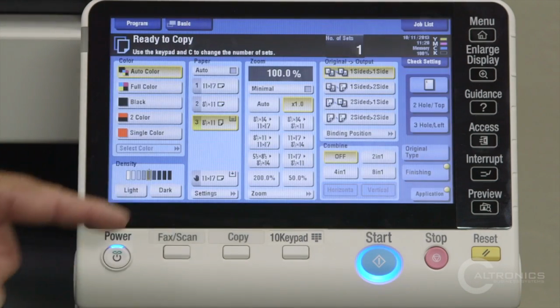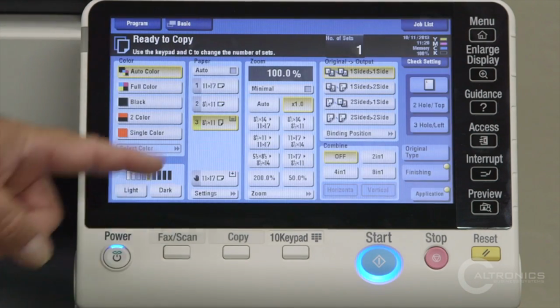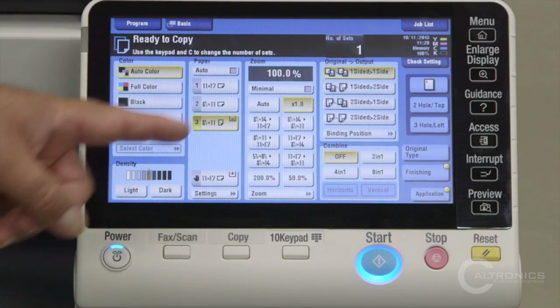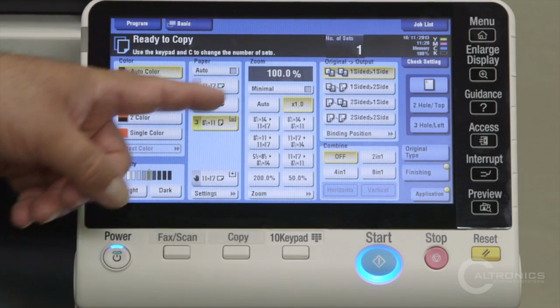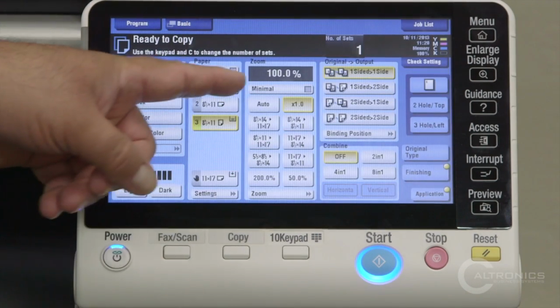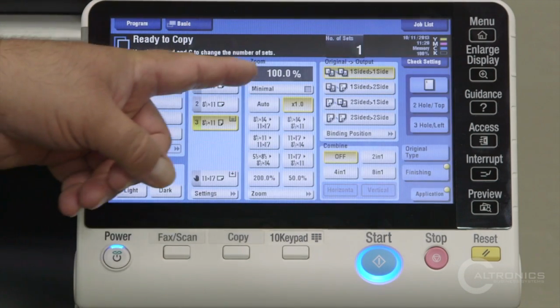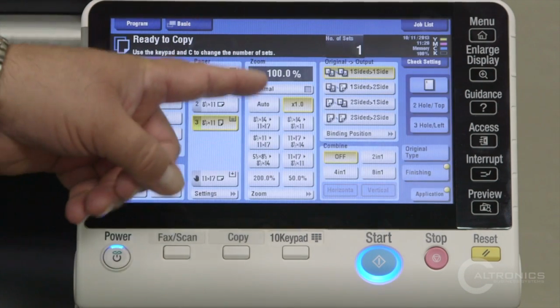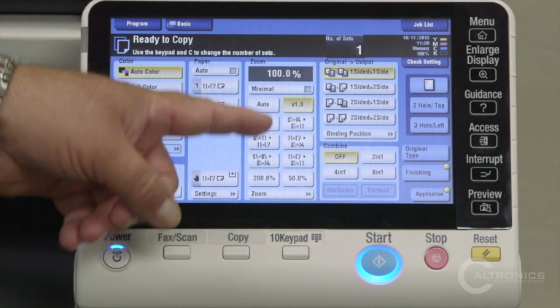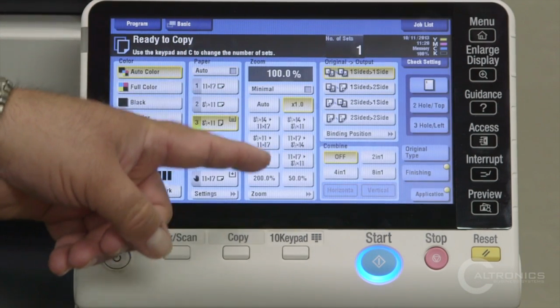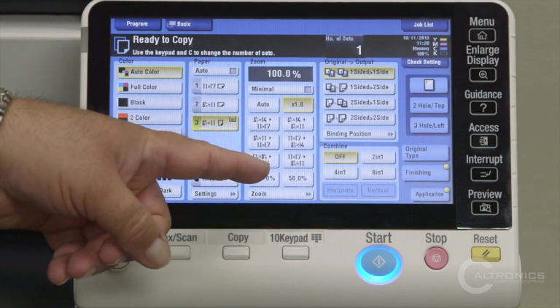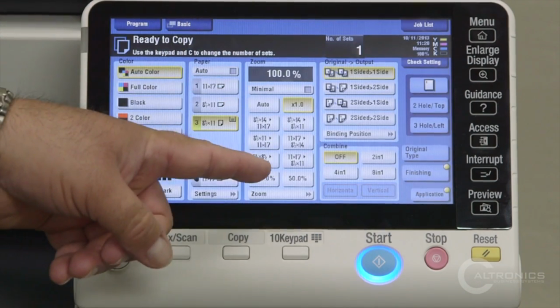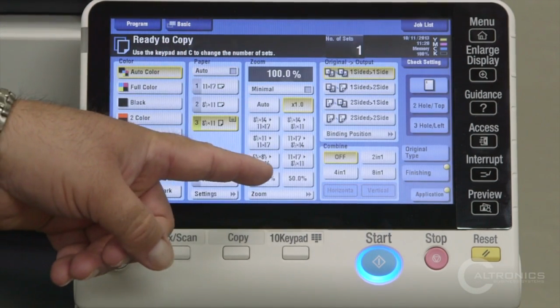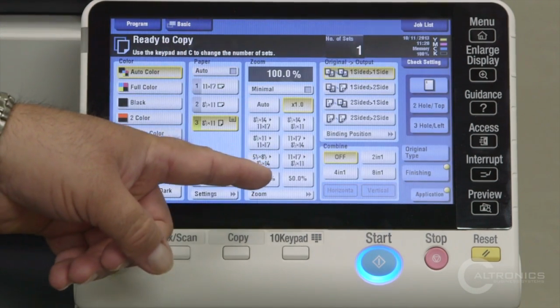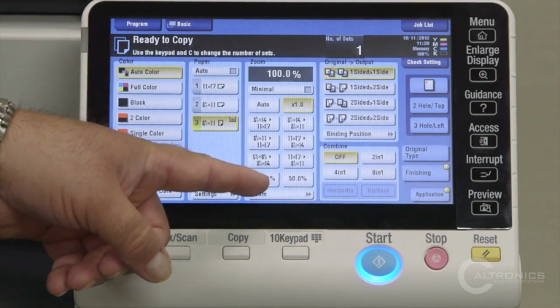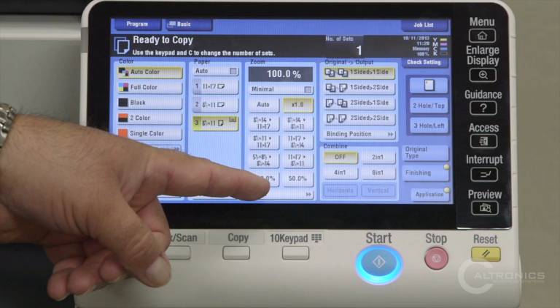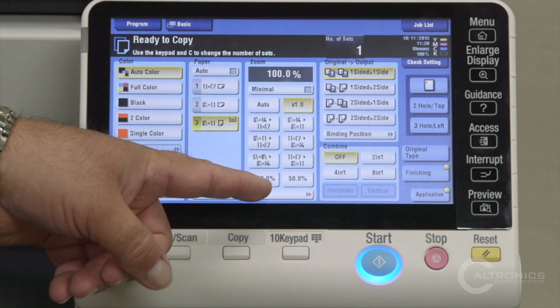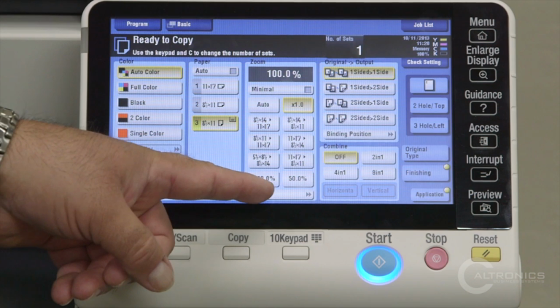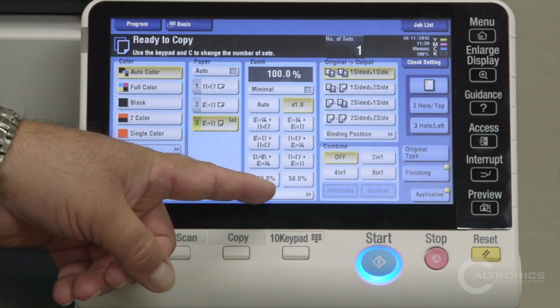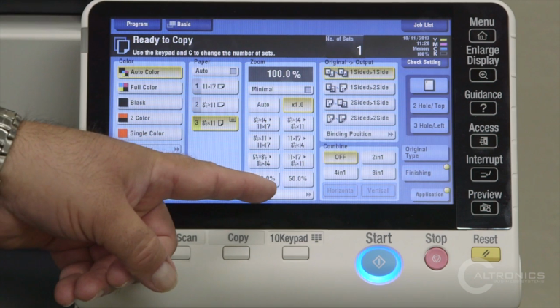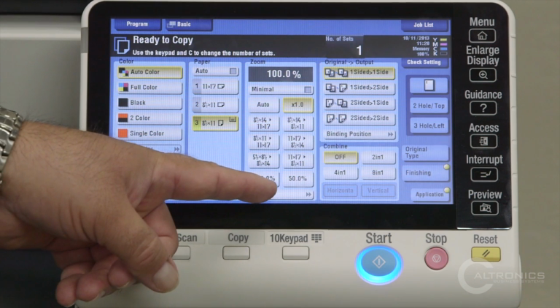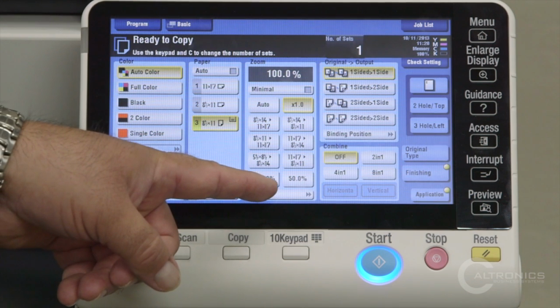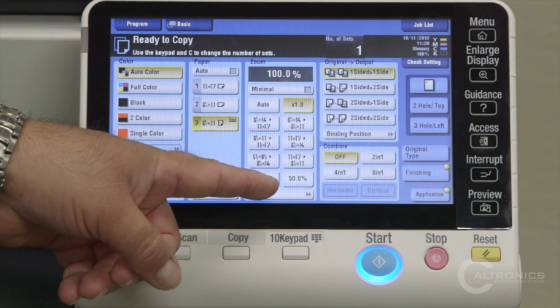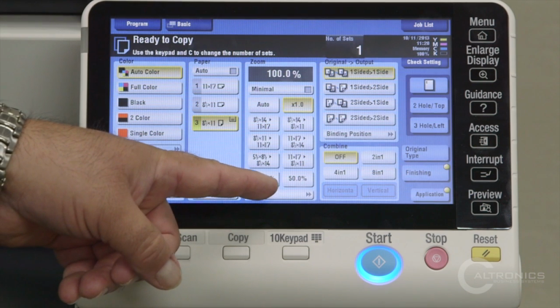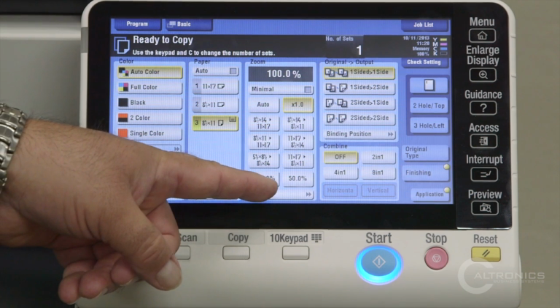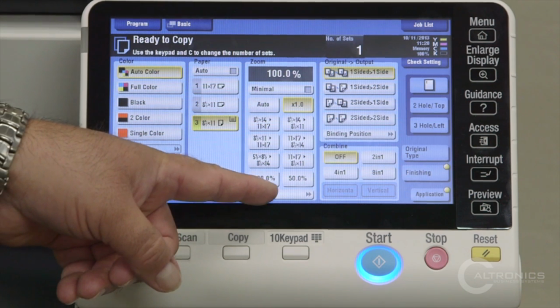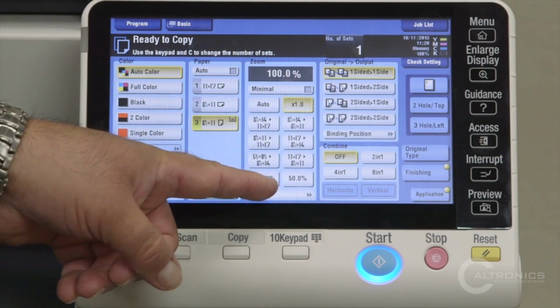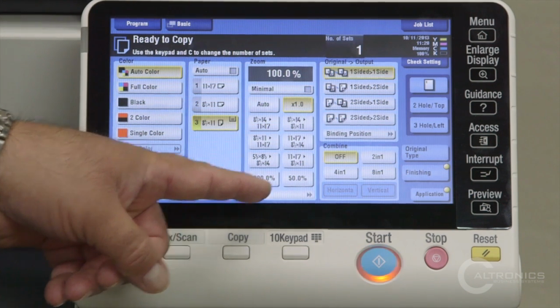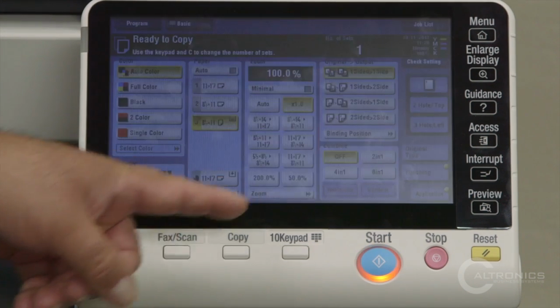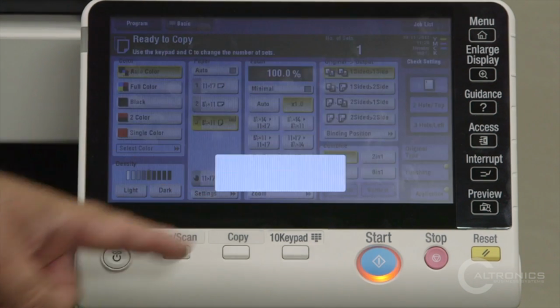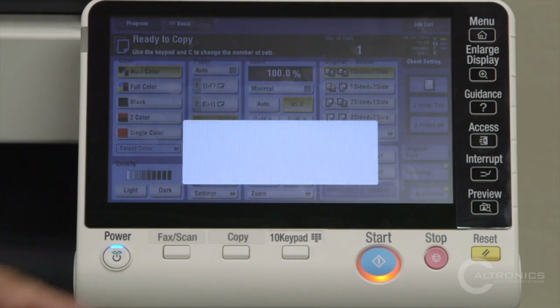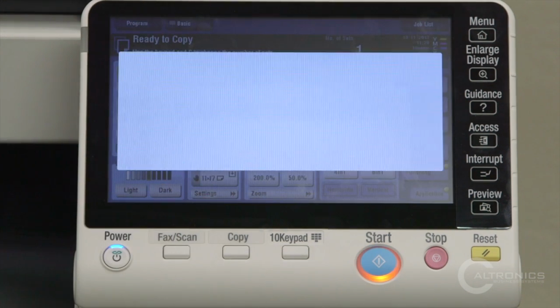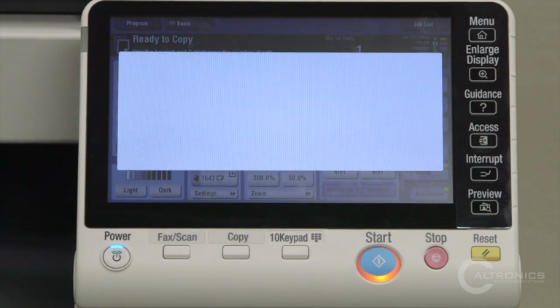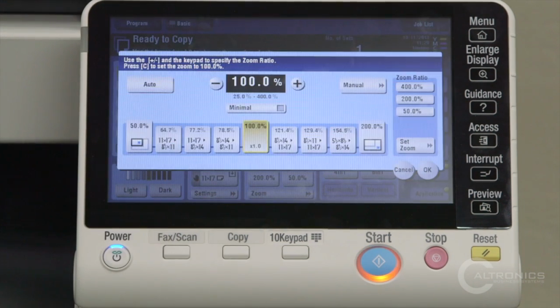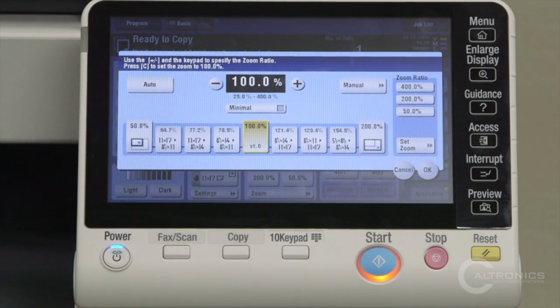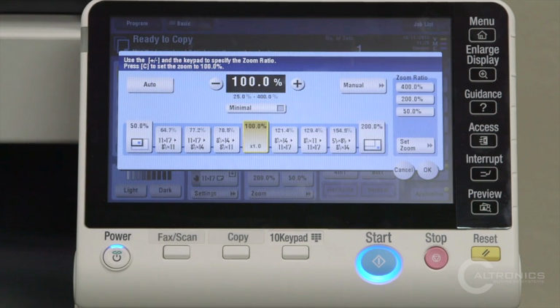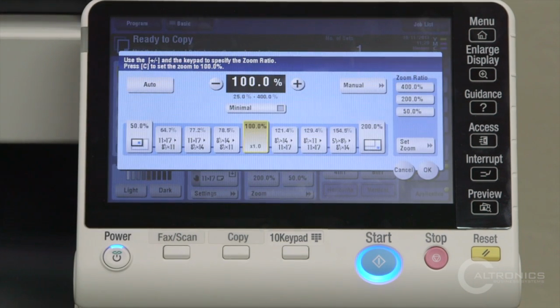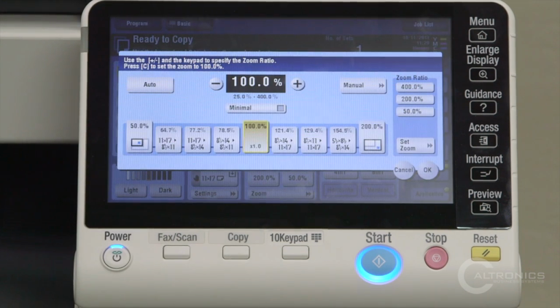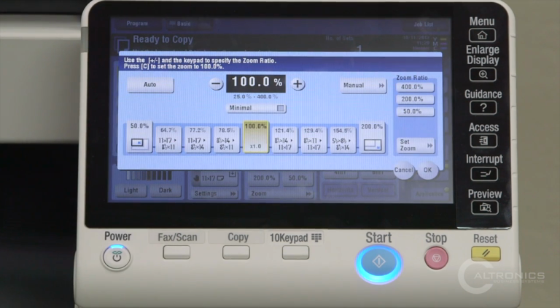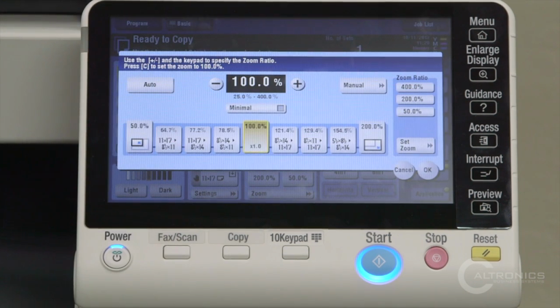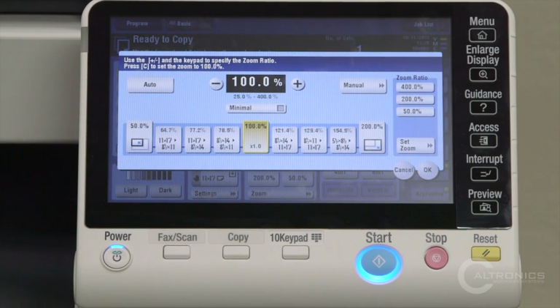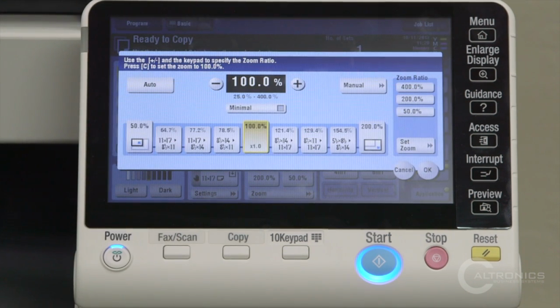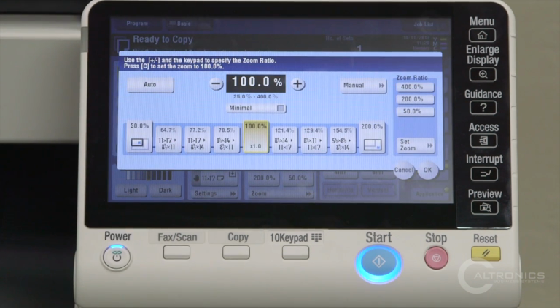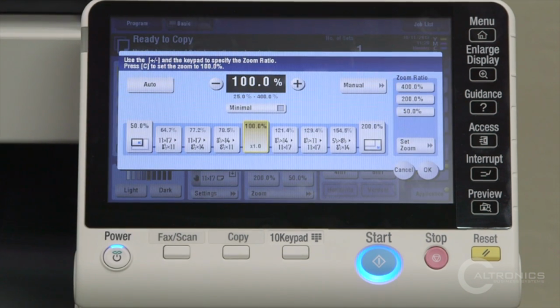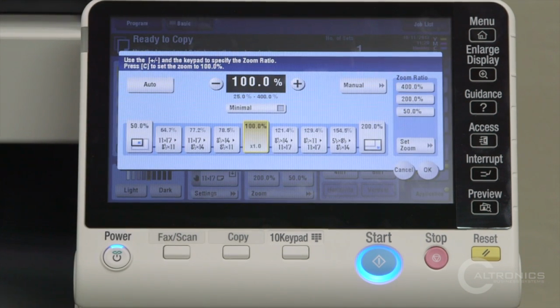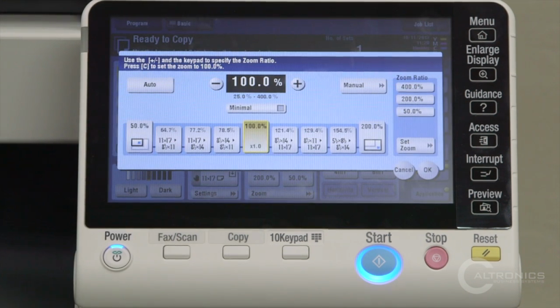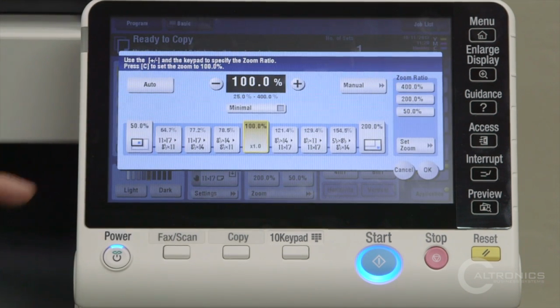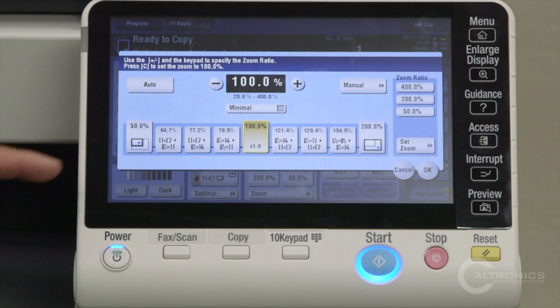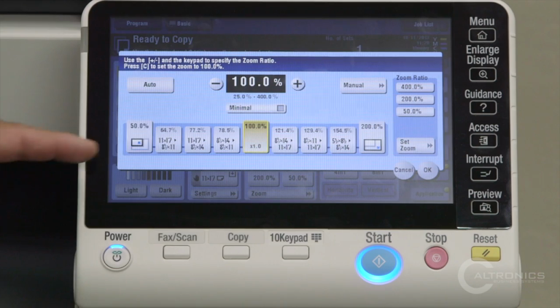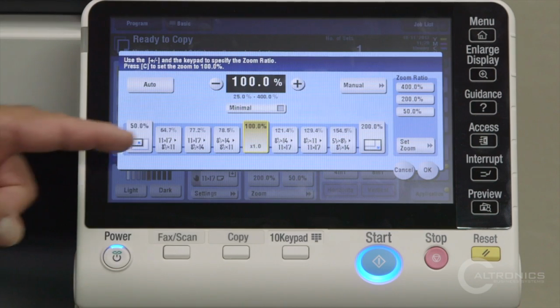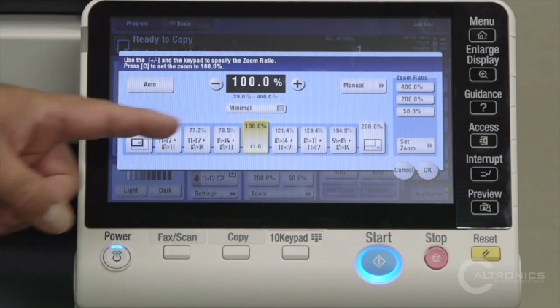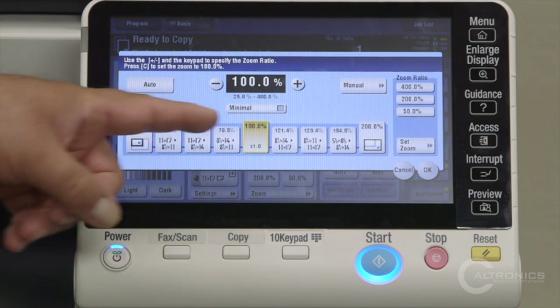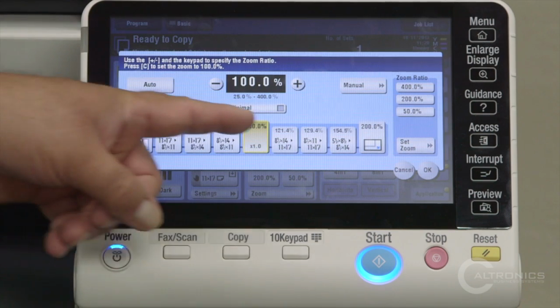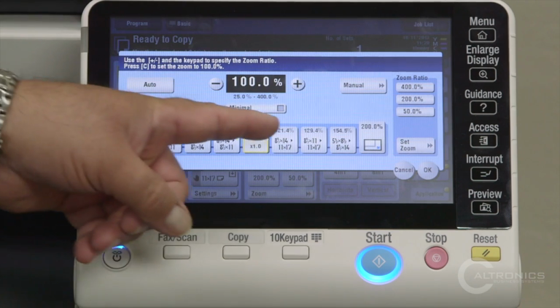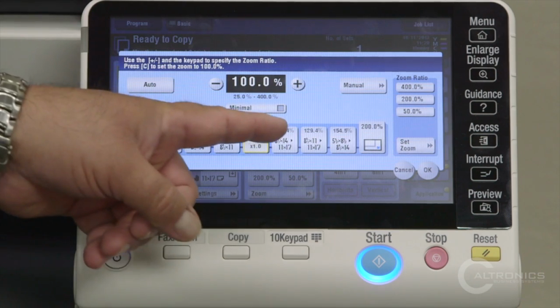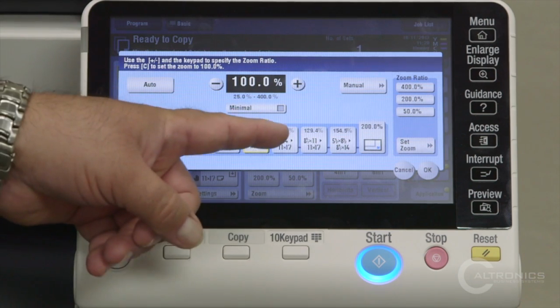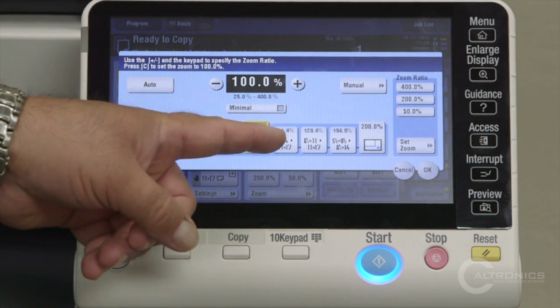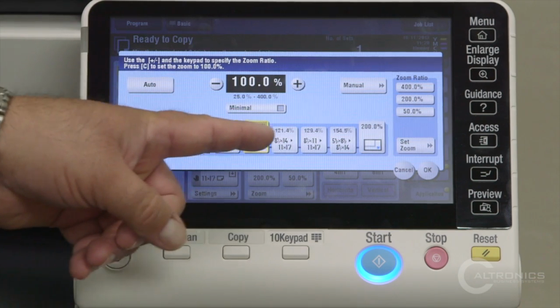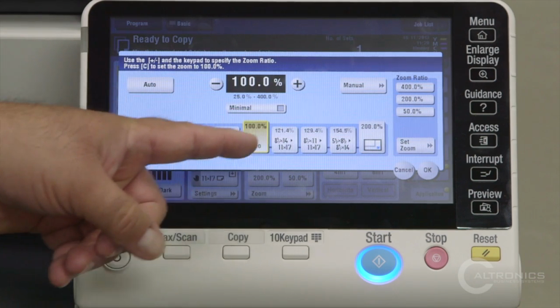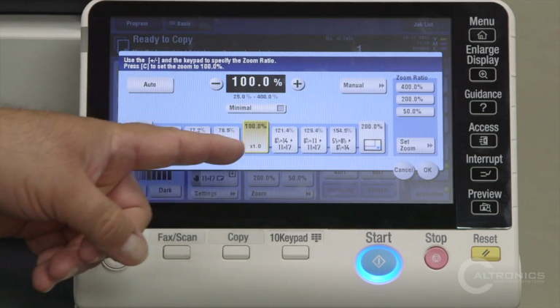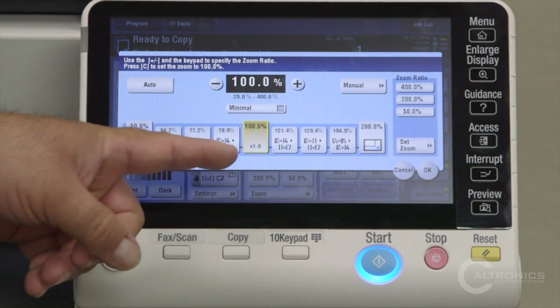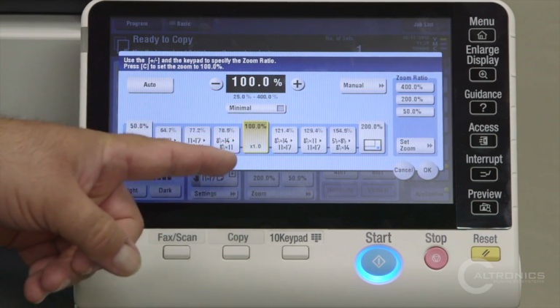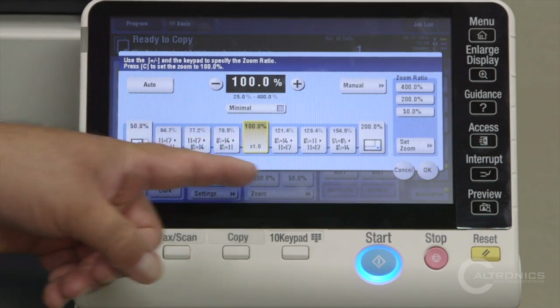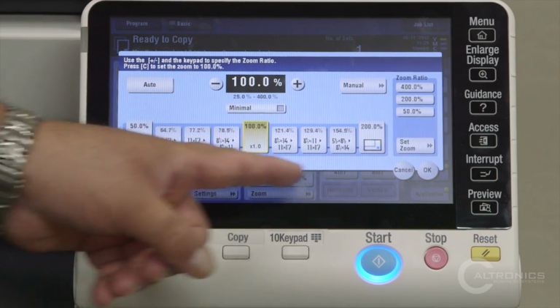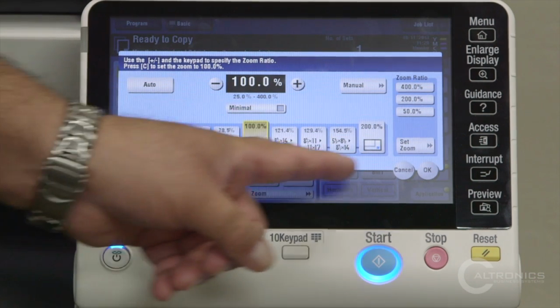We have our zoom settings here. If you hit the zoom button at the bottom, that will give you the full screen. We already have all your presets set up for you.